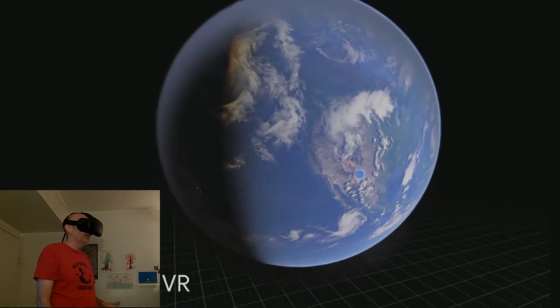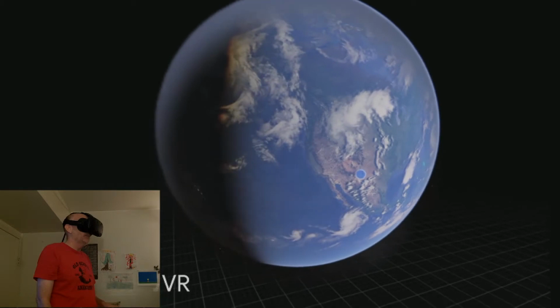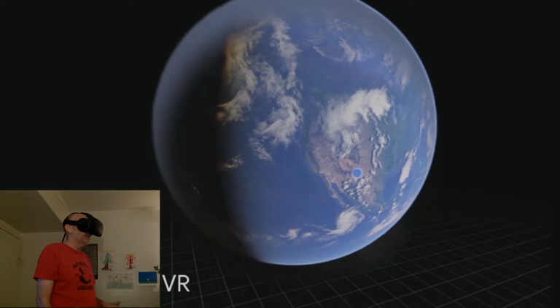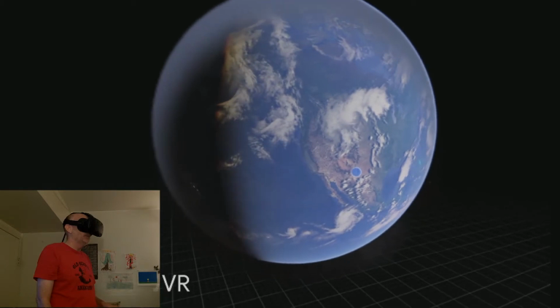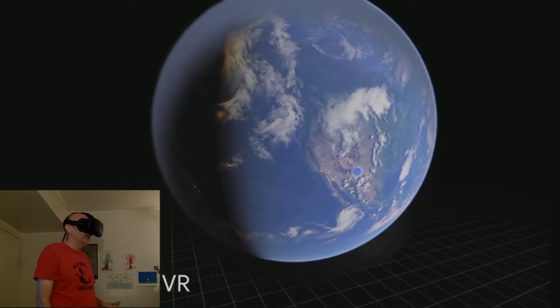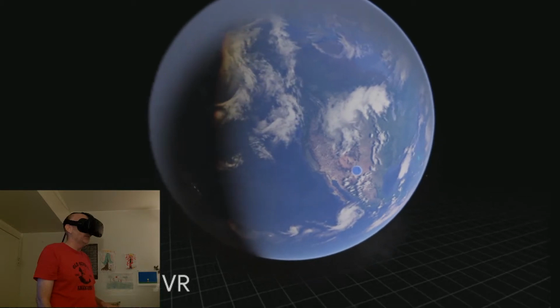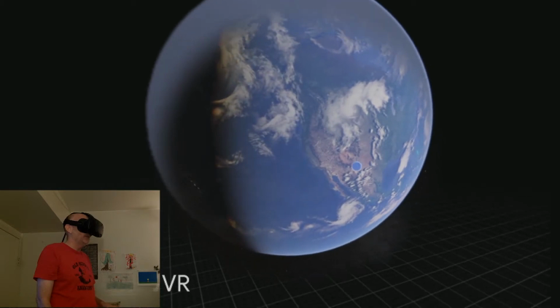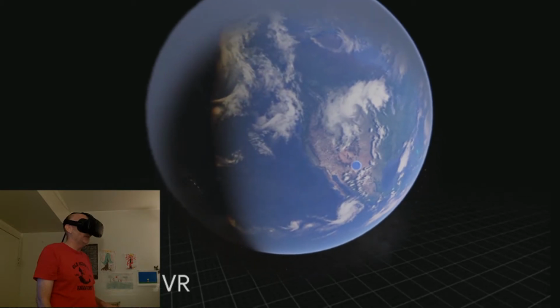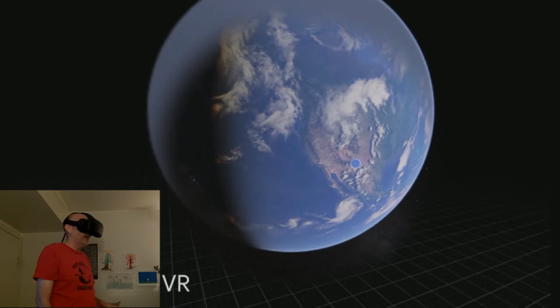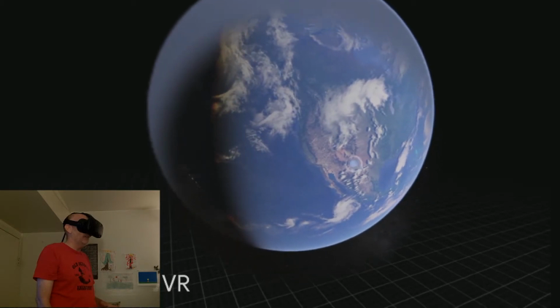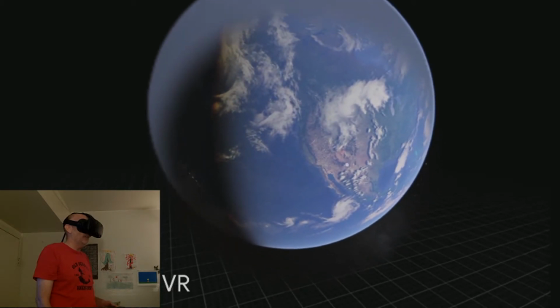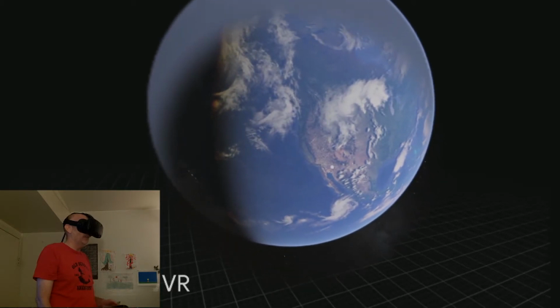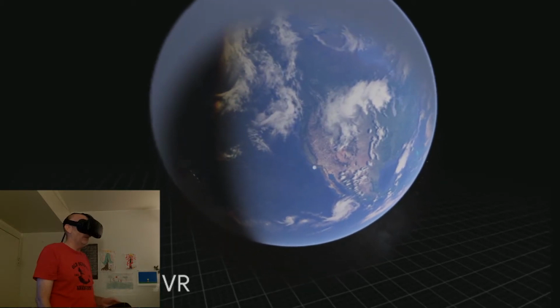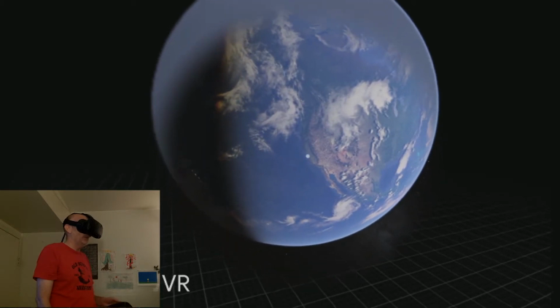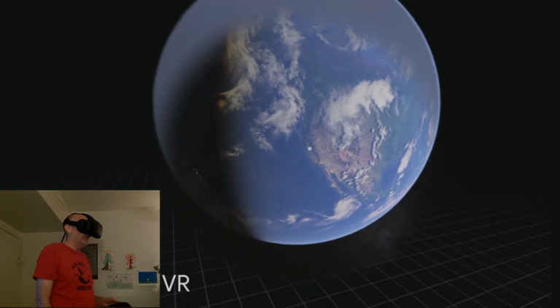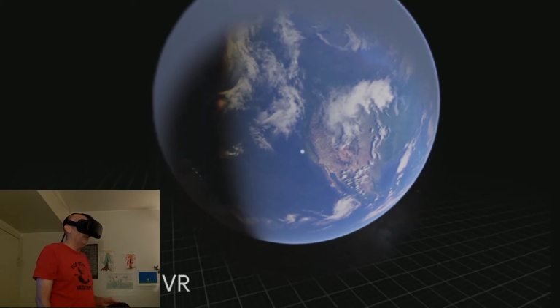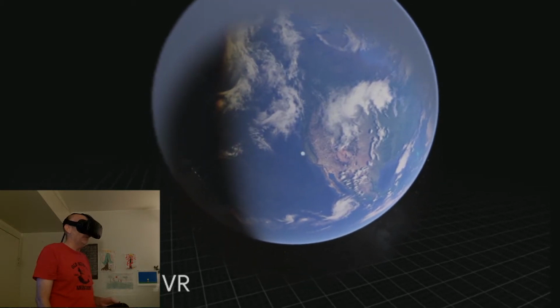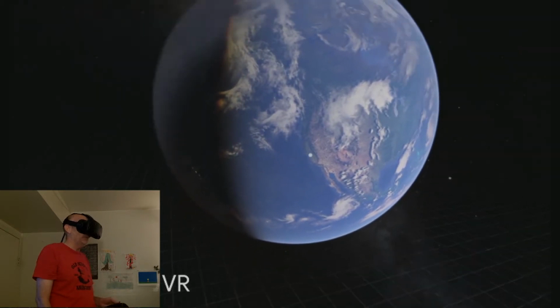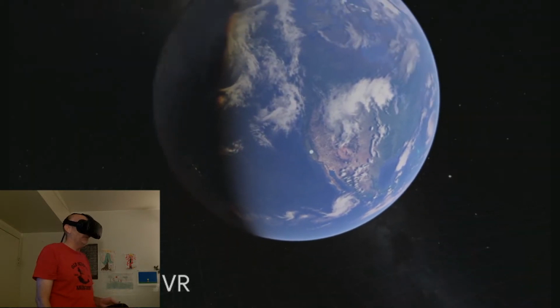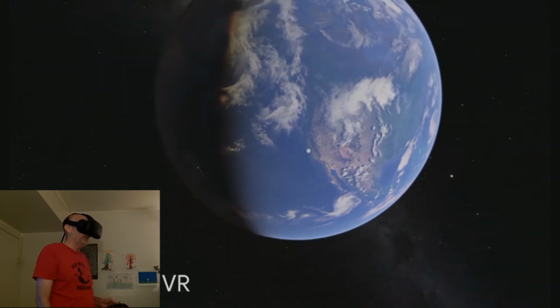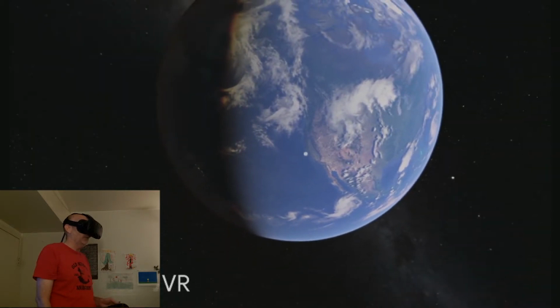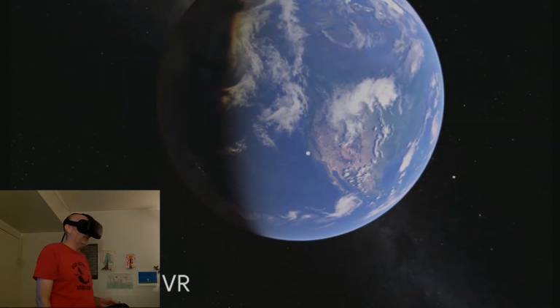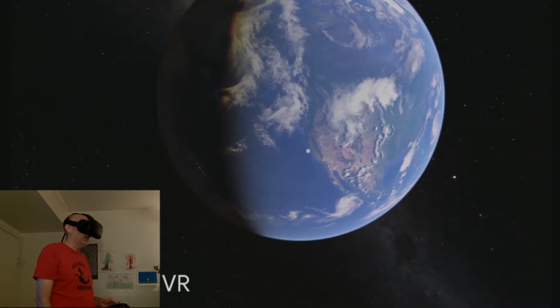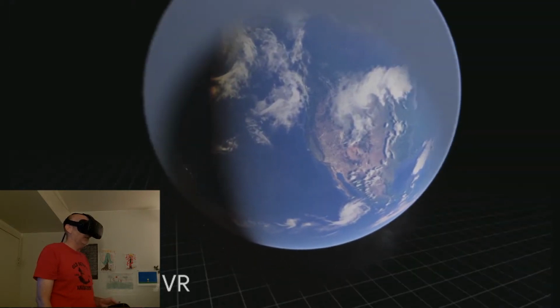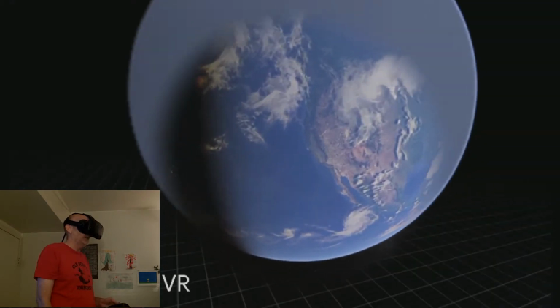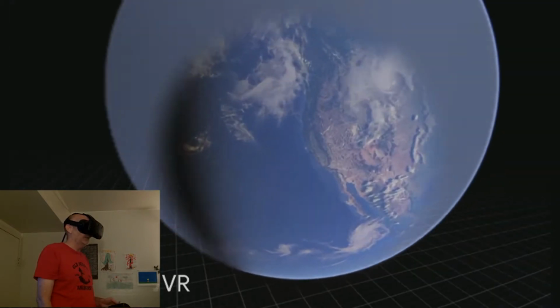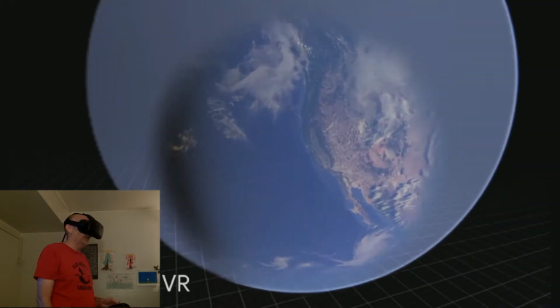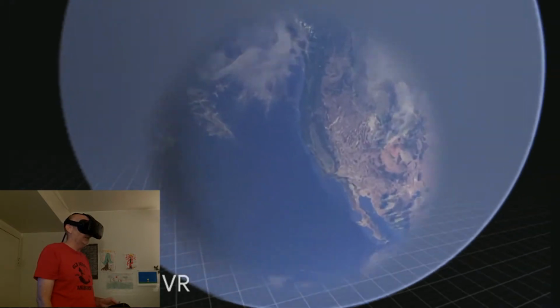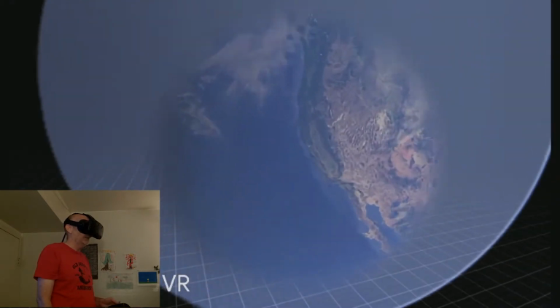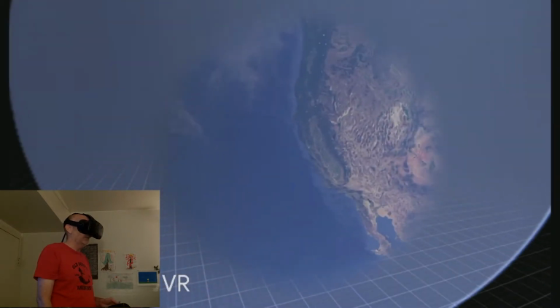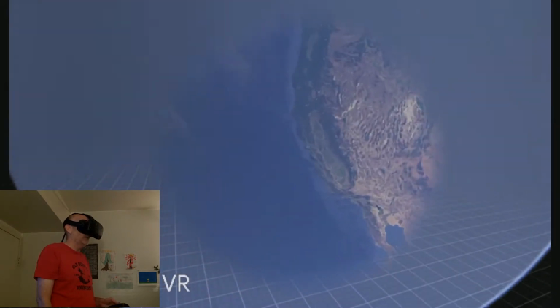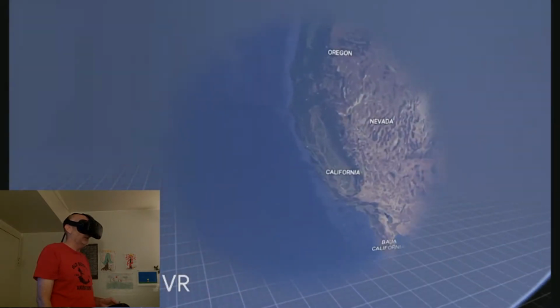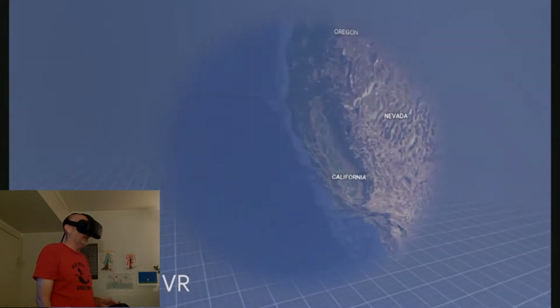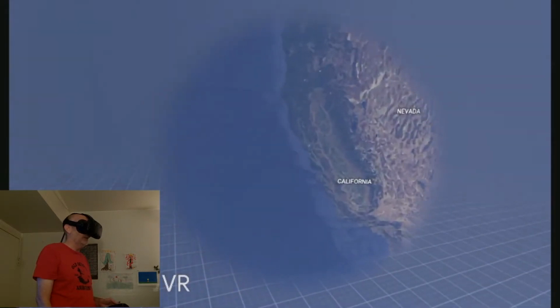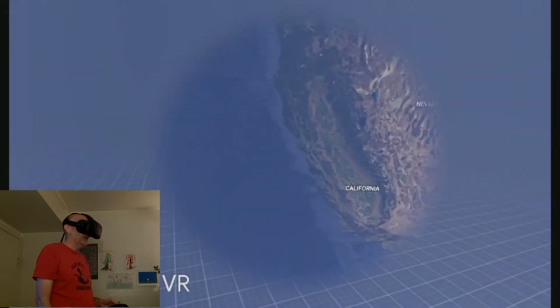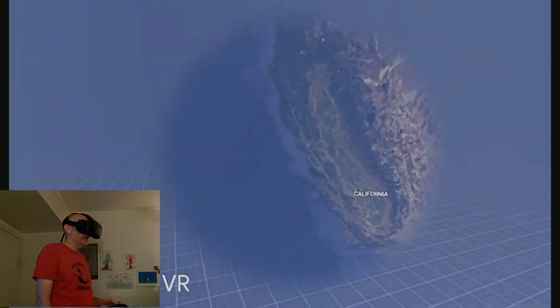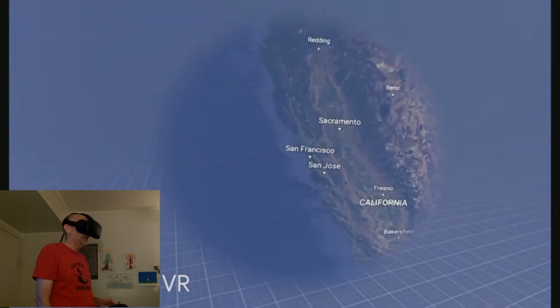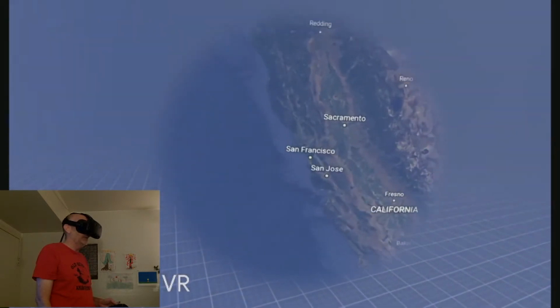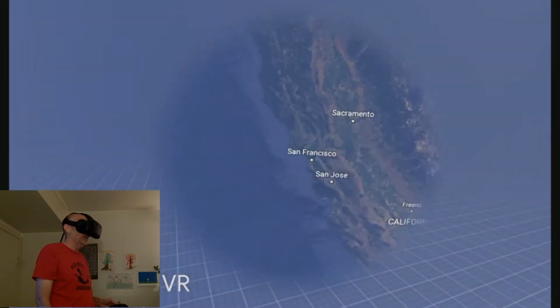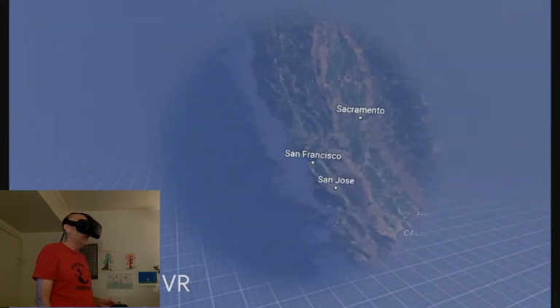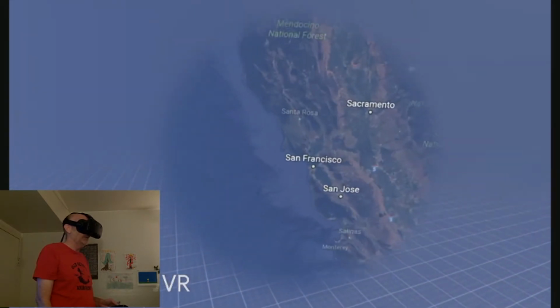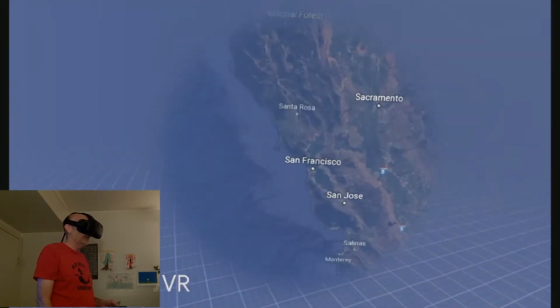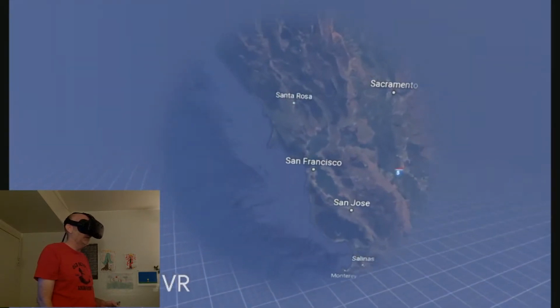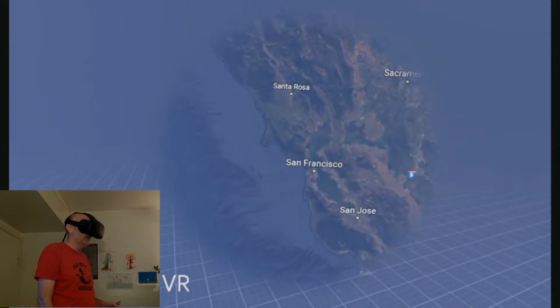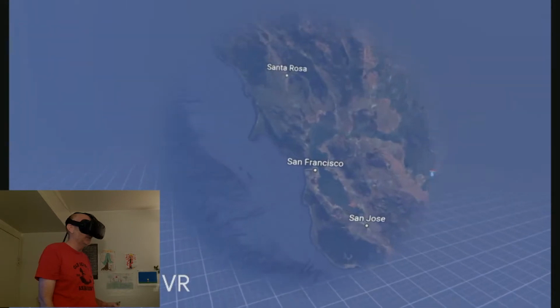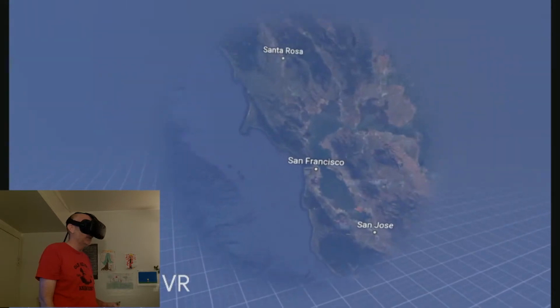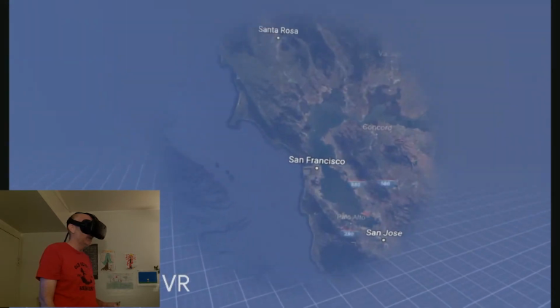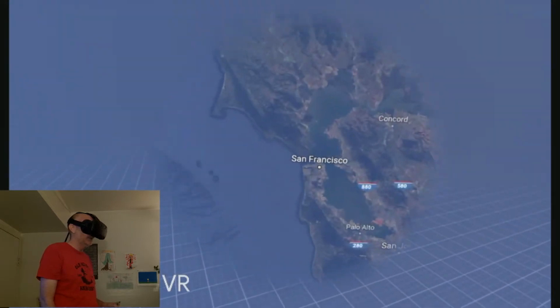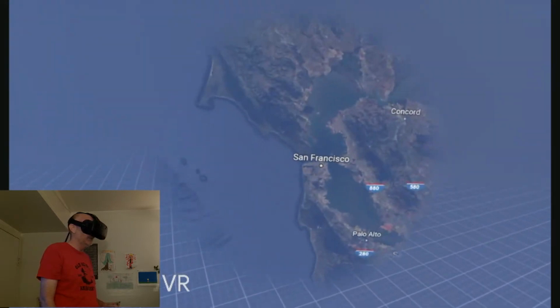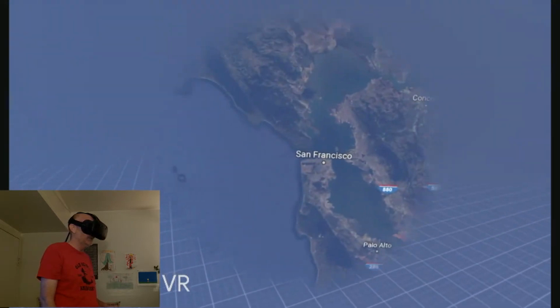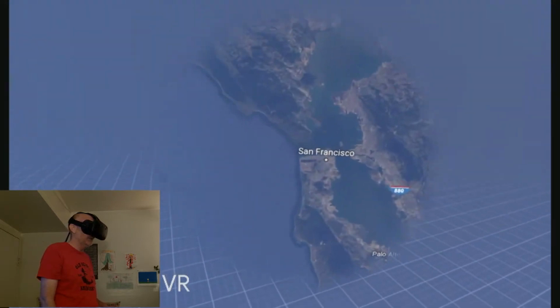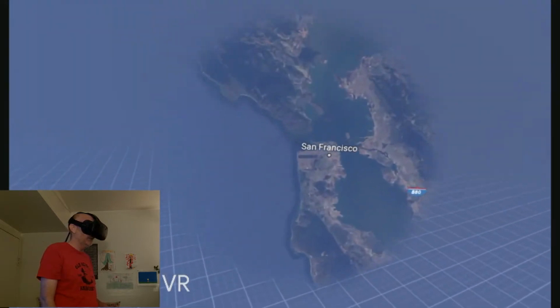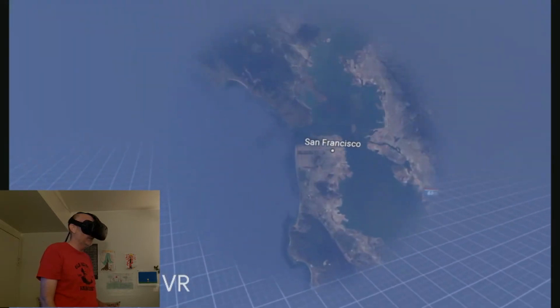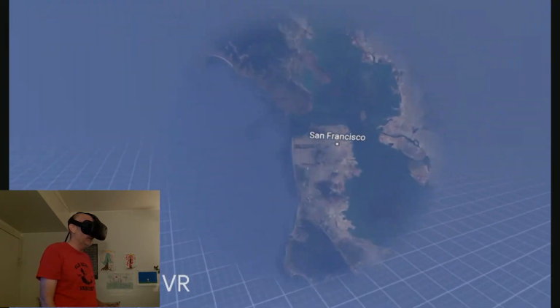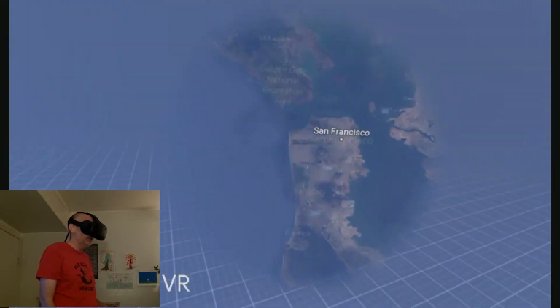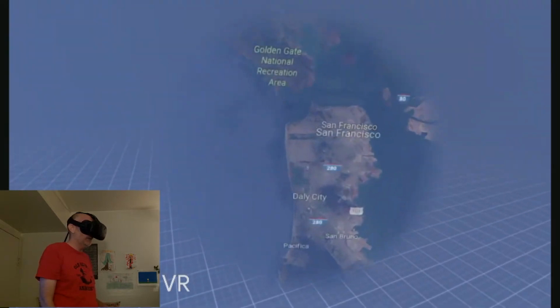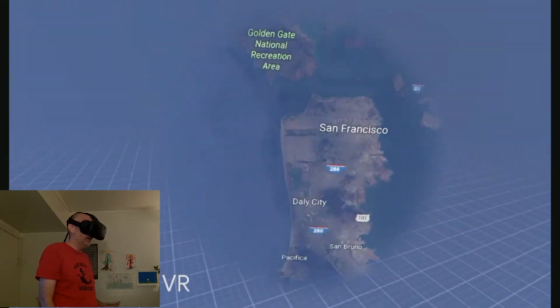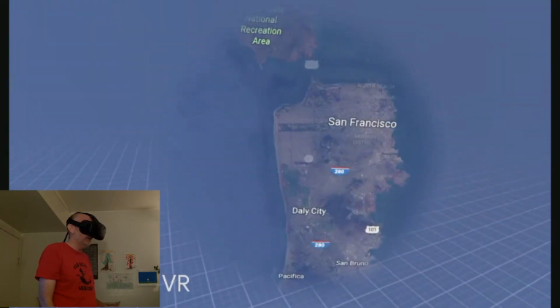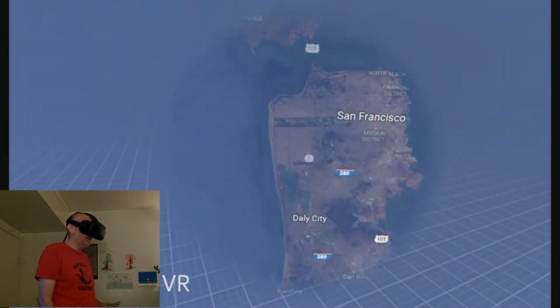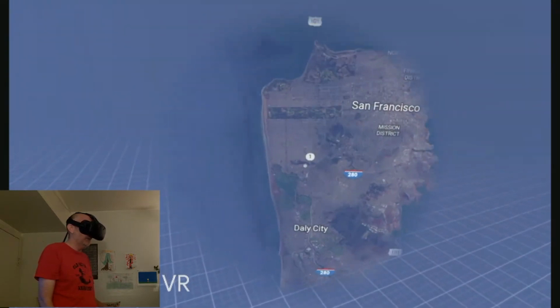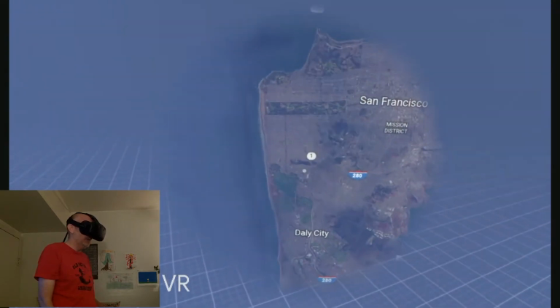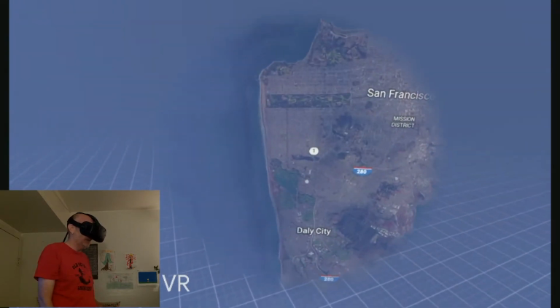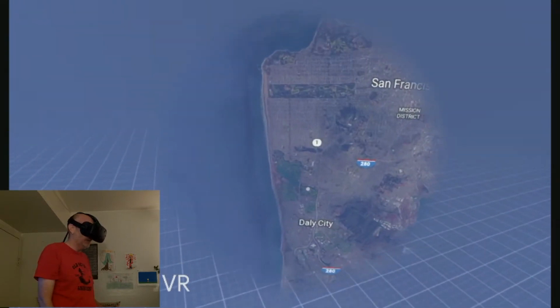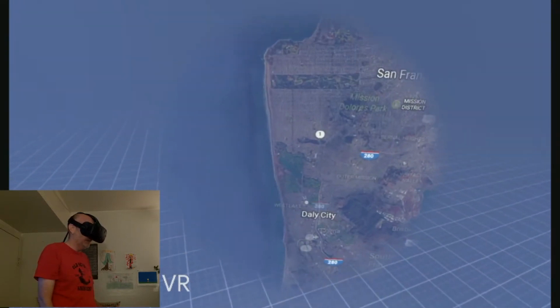To do this I have to find it first. So I think there's California. Zooming in, zooming in, zooming in. There's San Francisco.